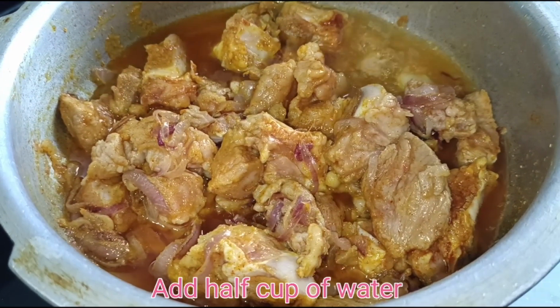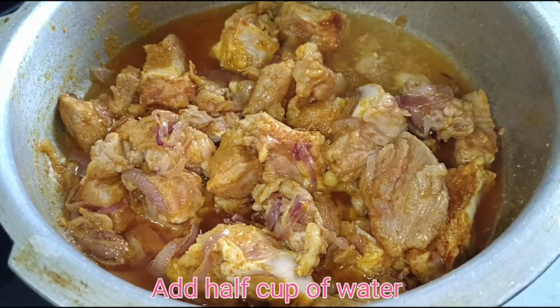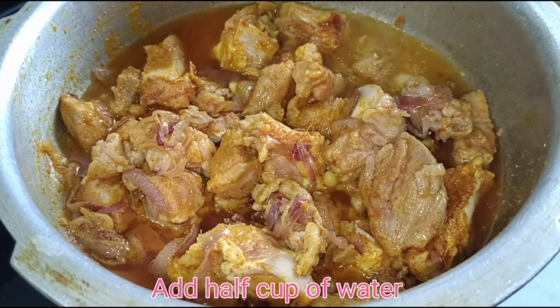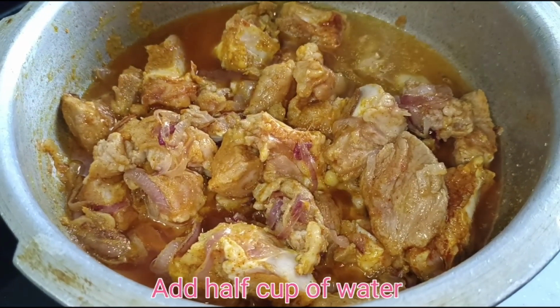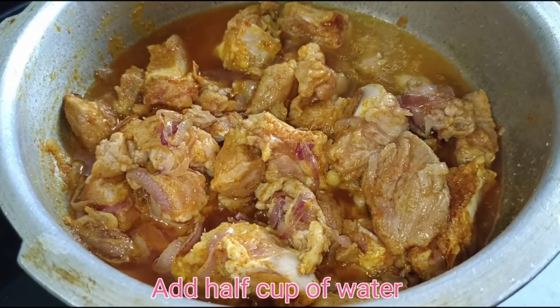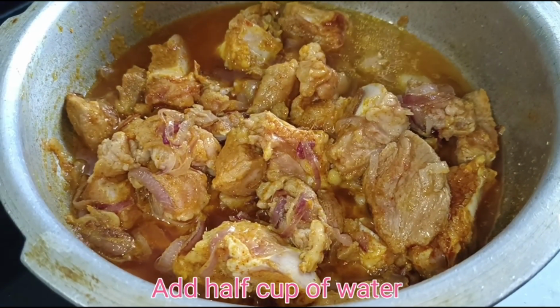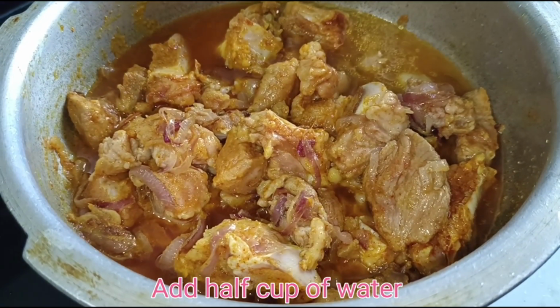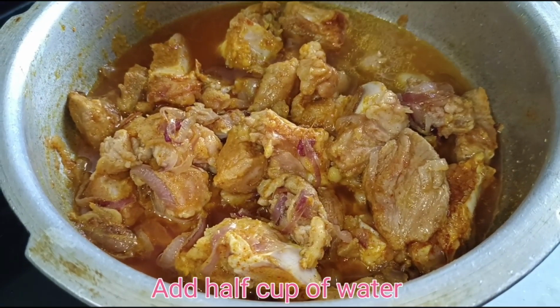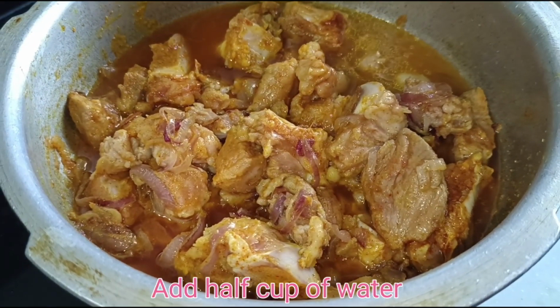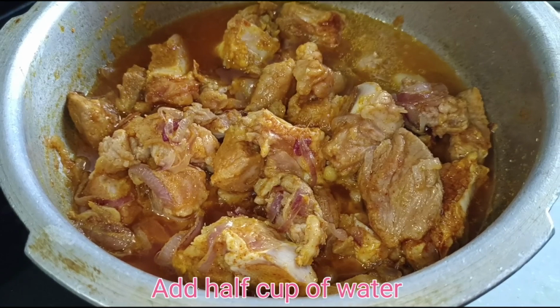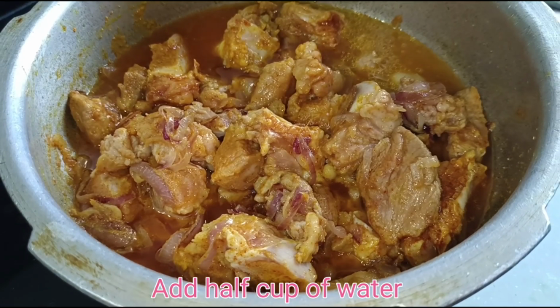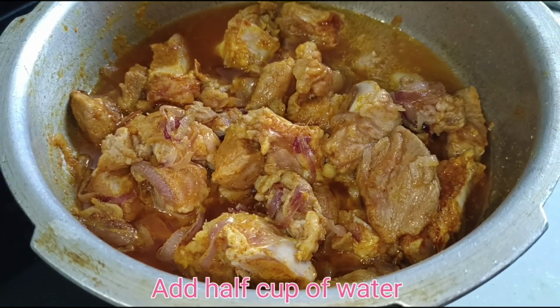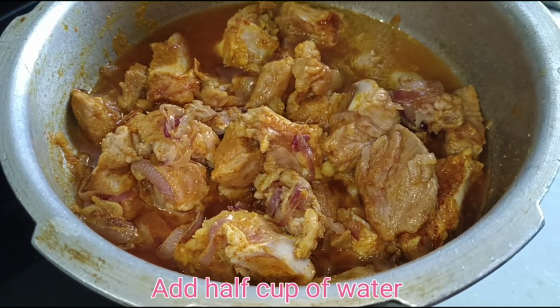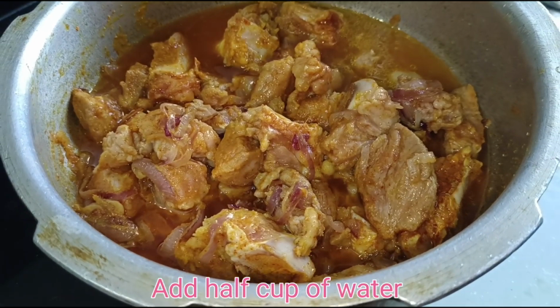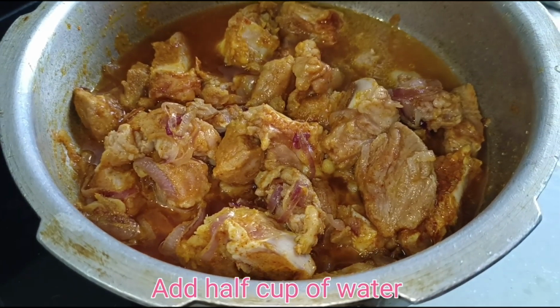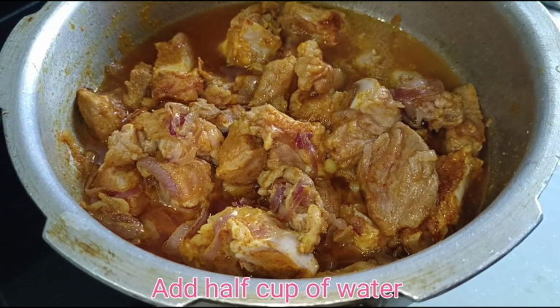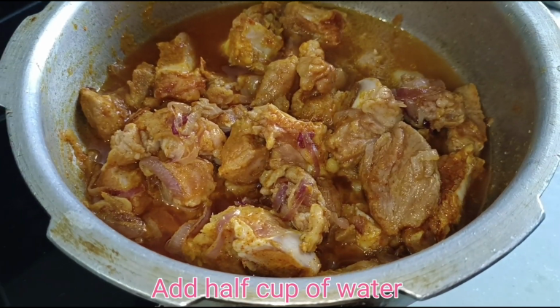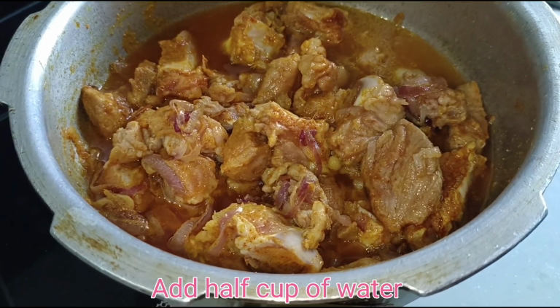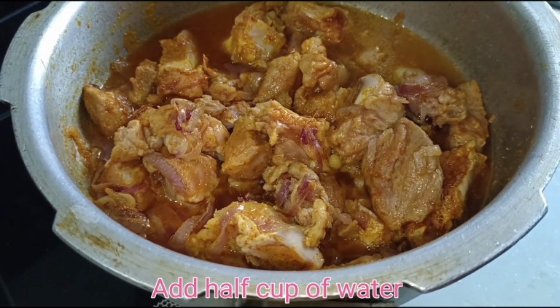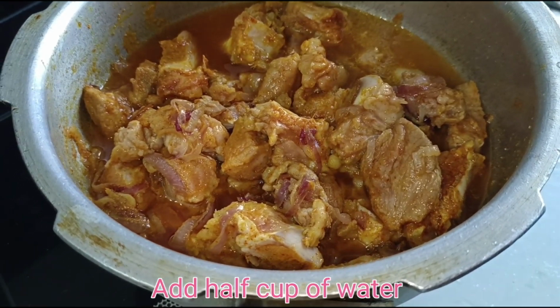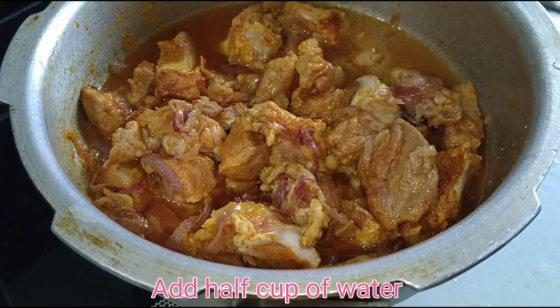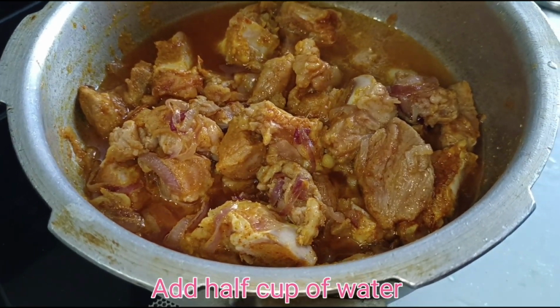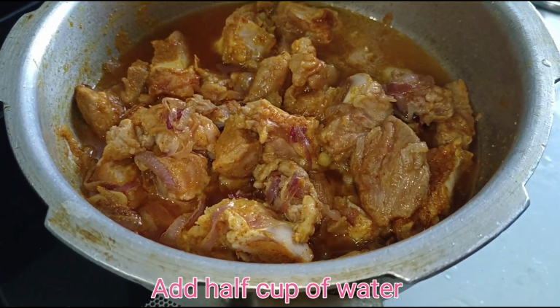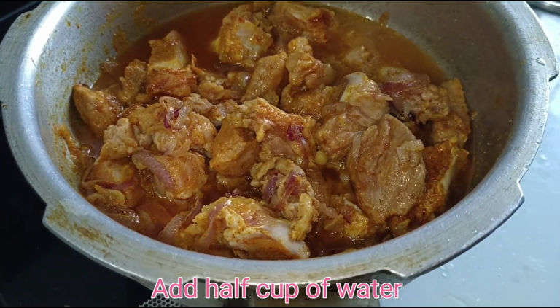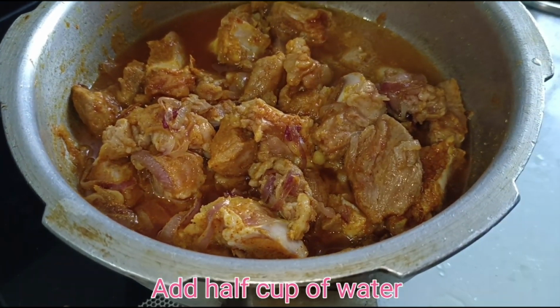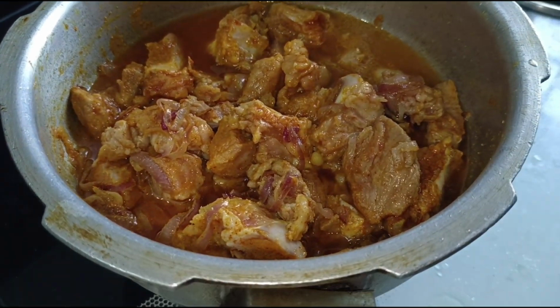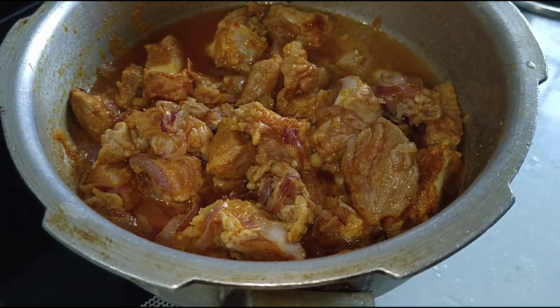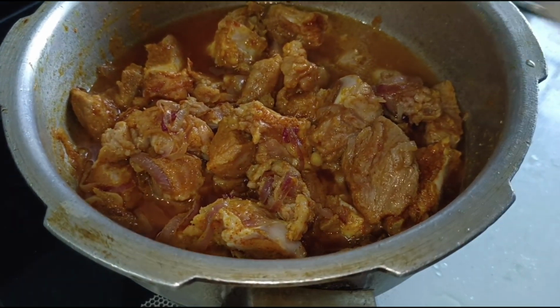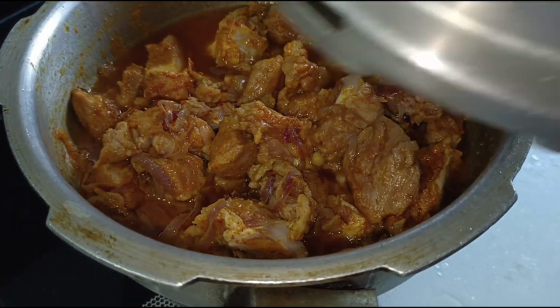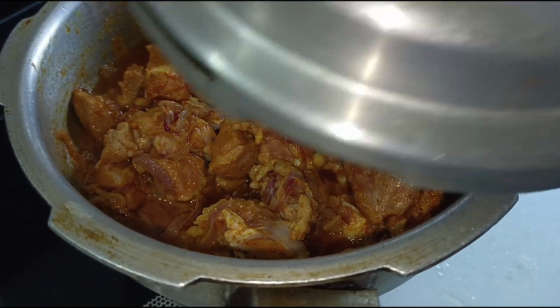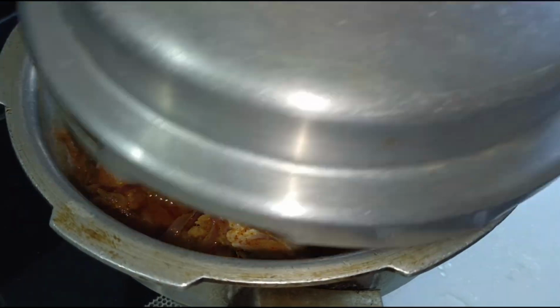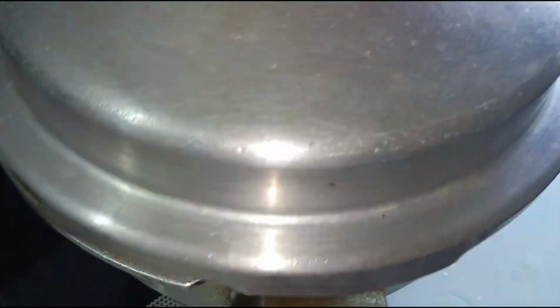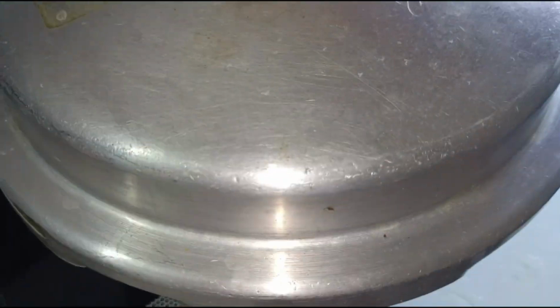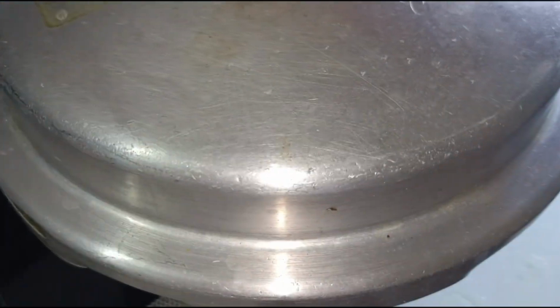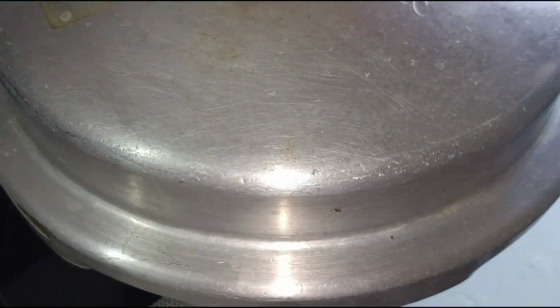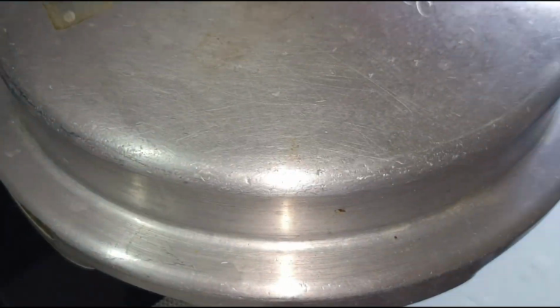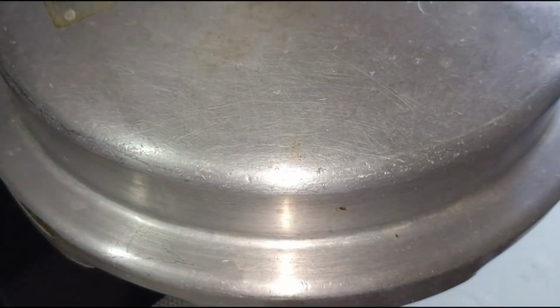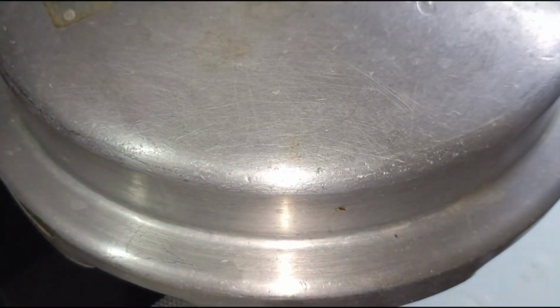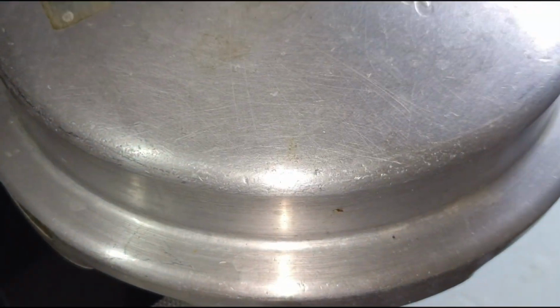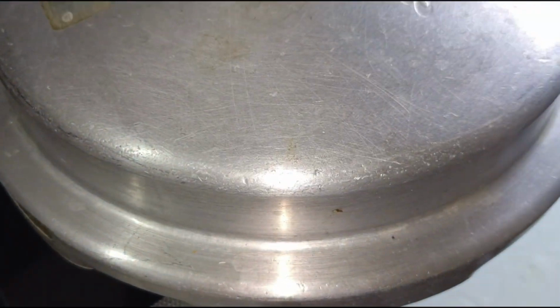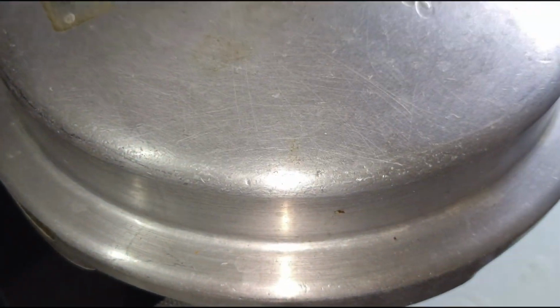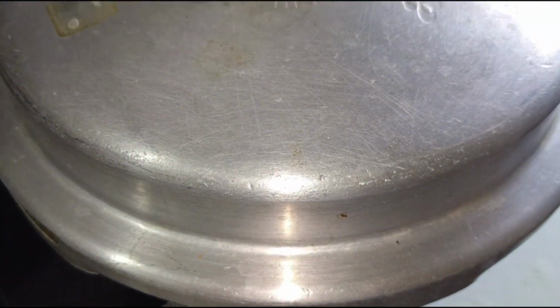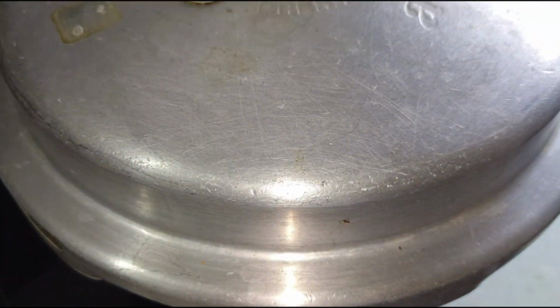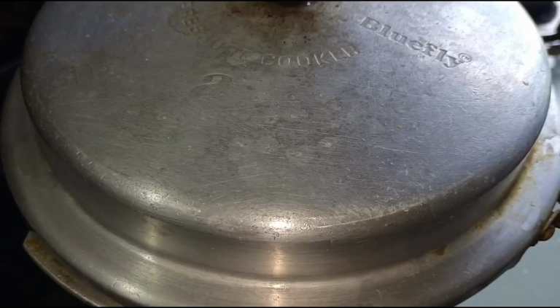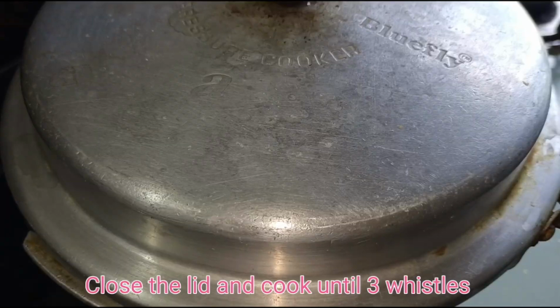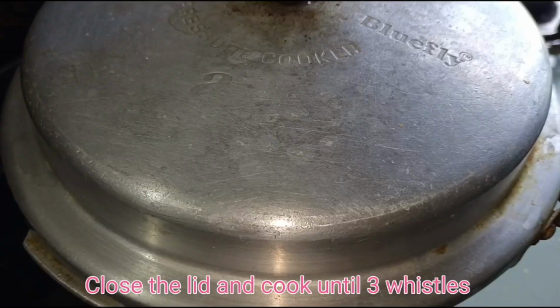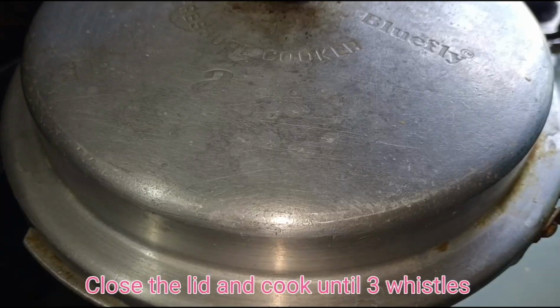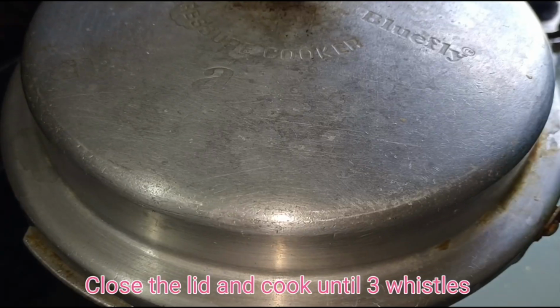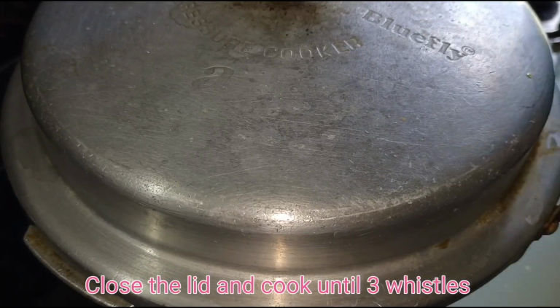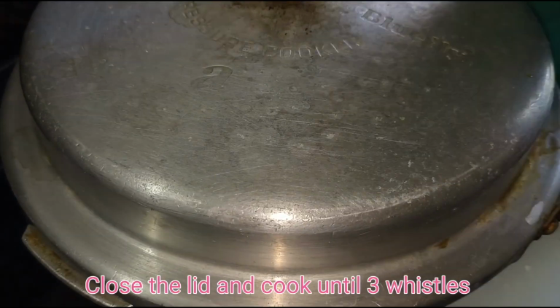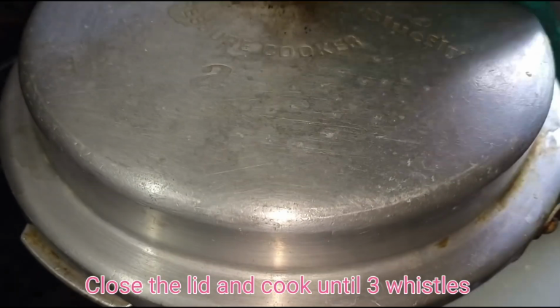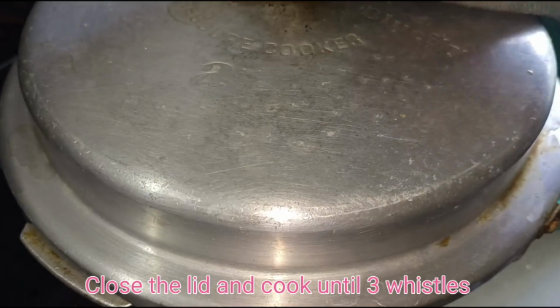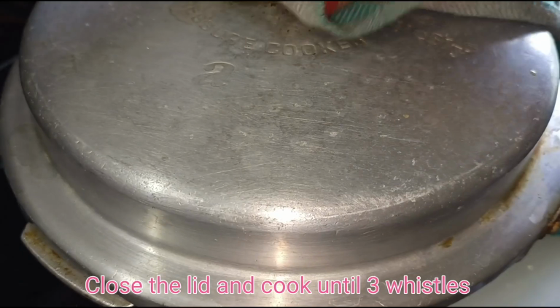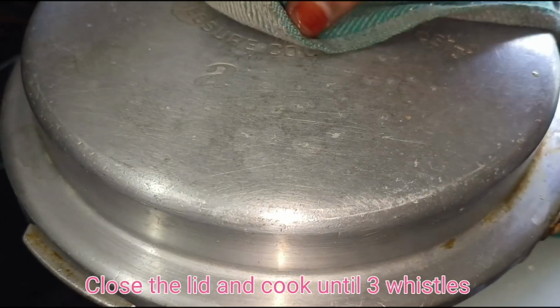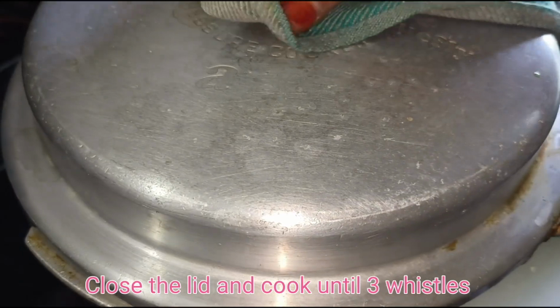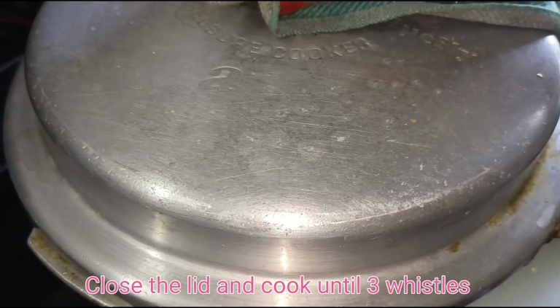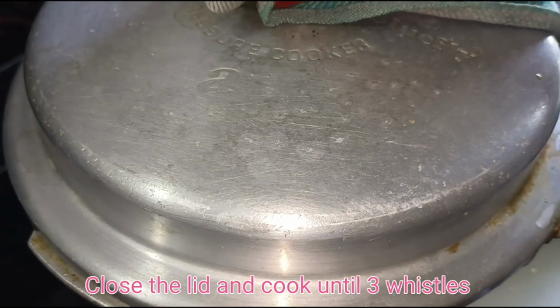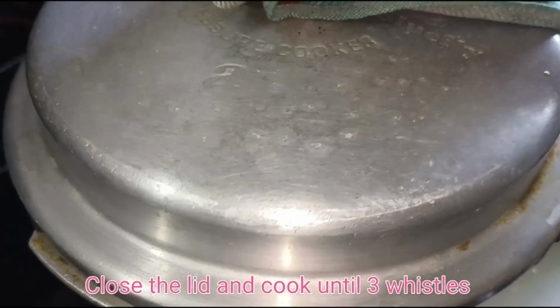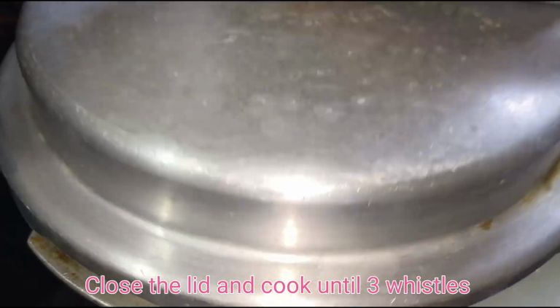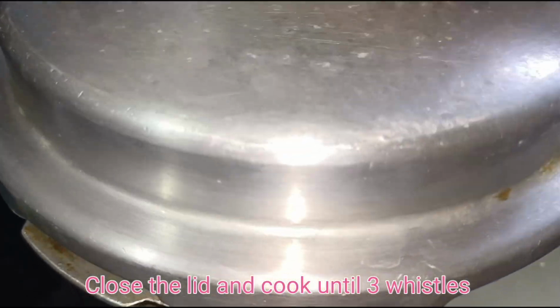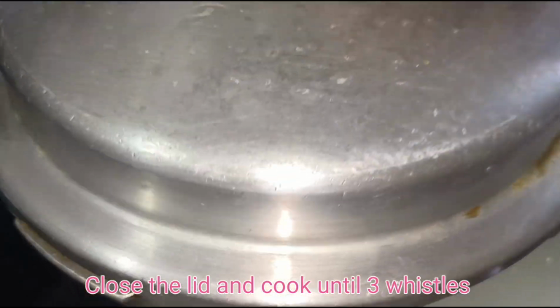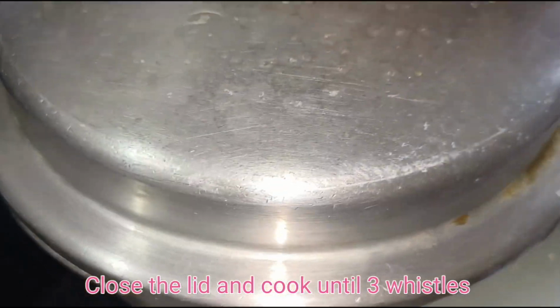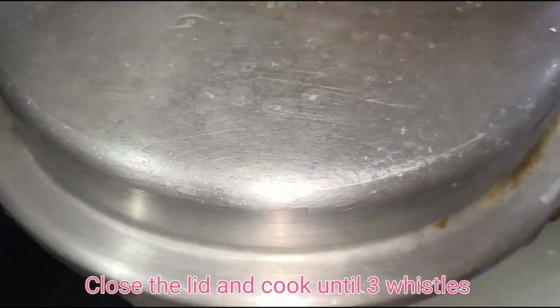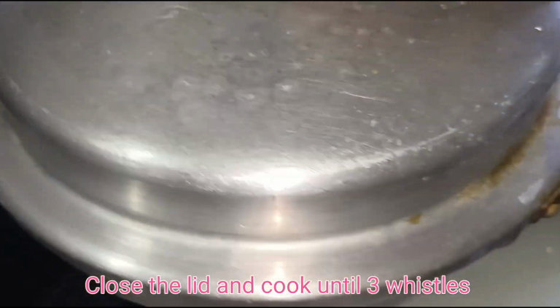Add half cup of water. Close the lid and cook until three whistles.